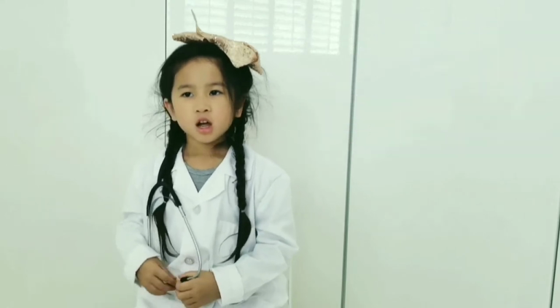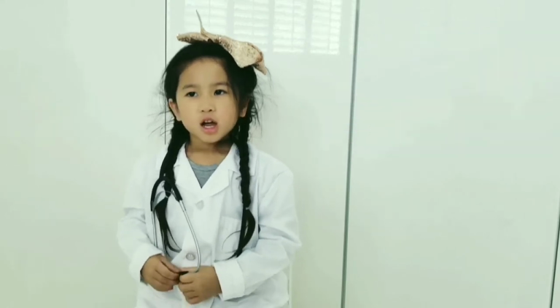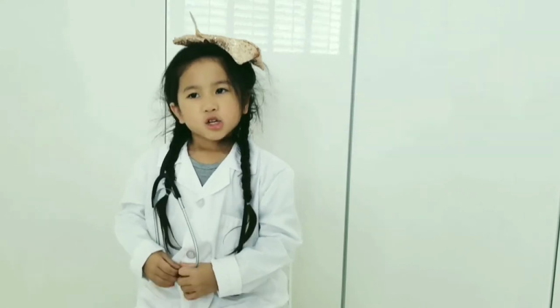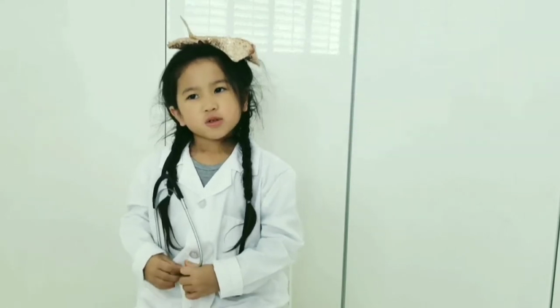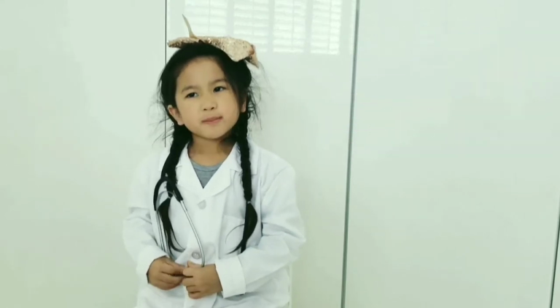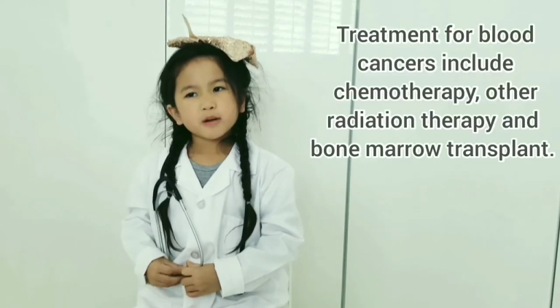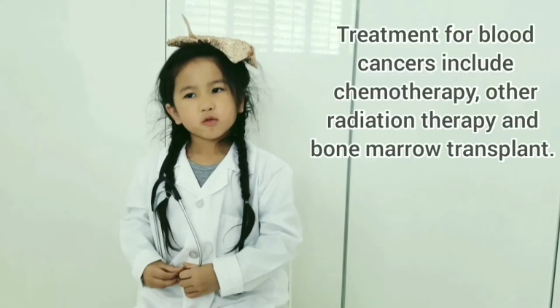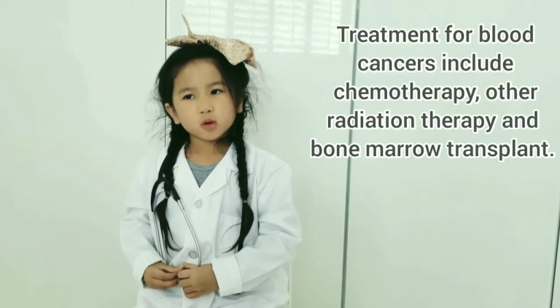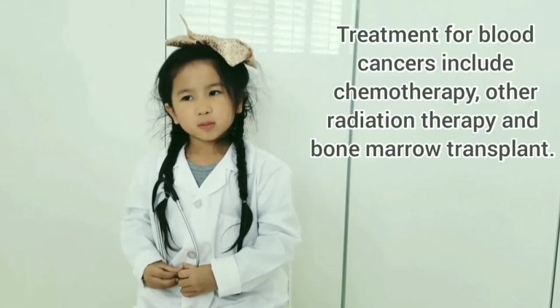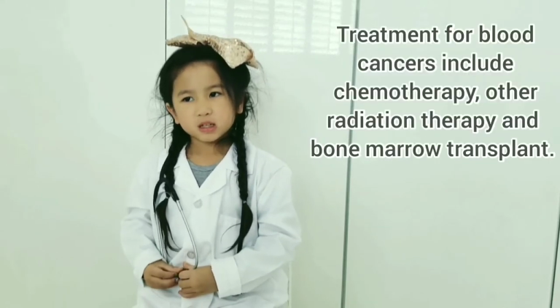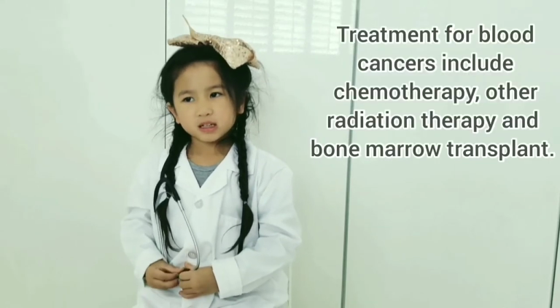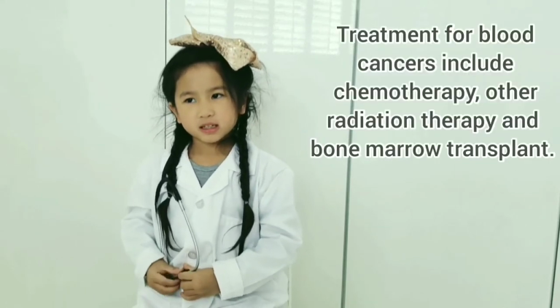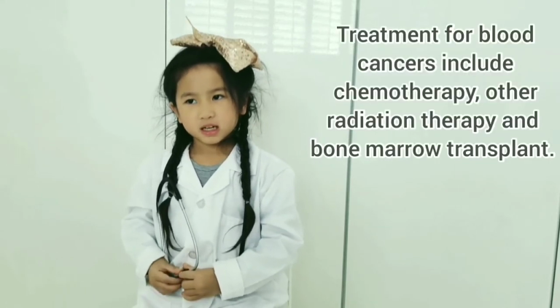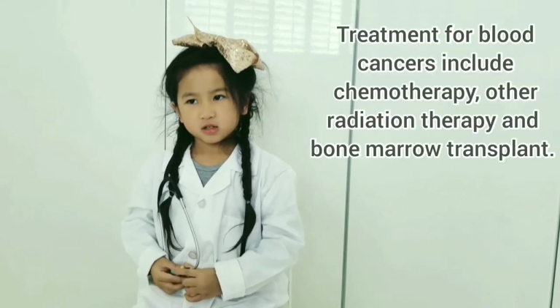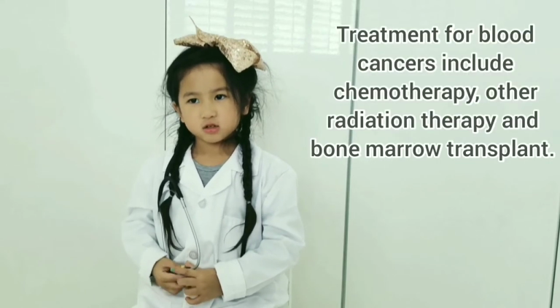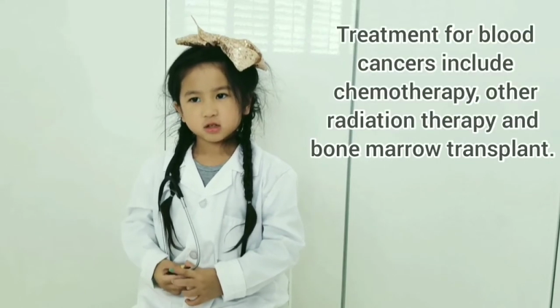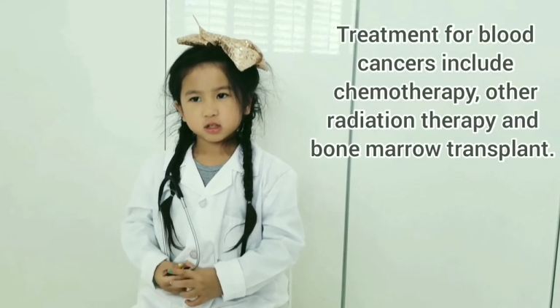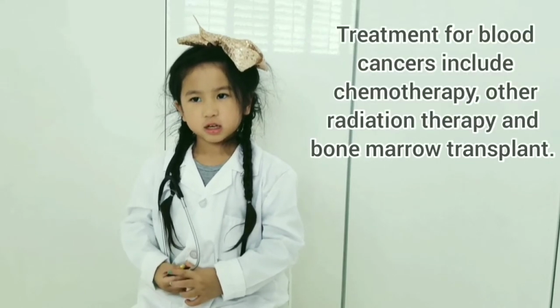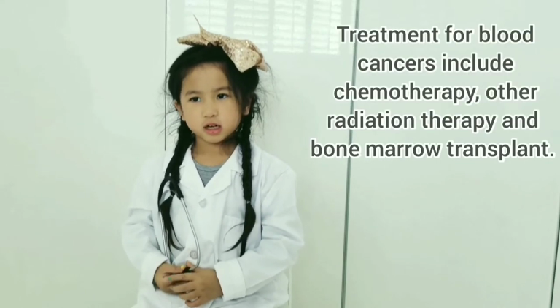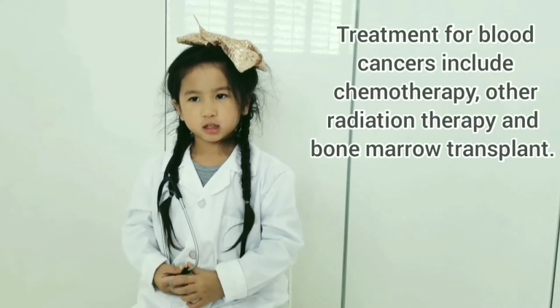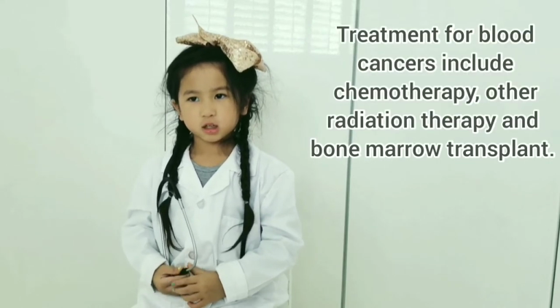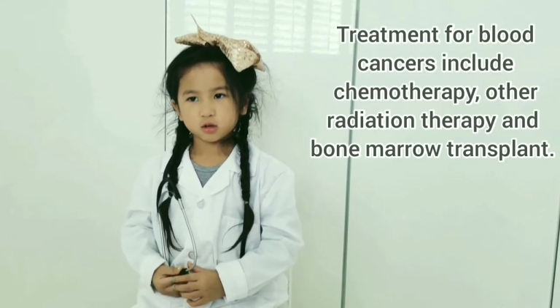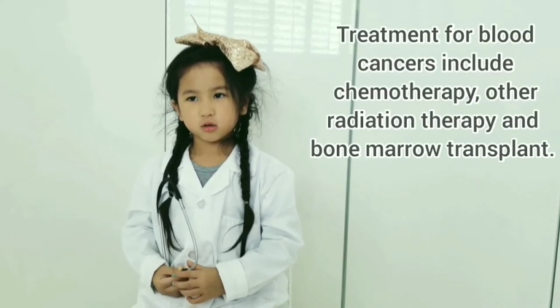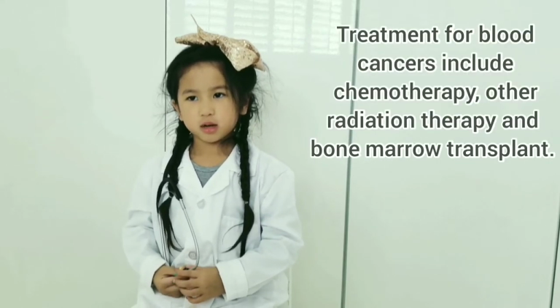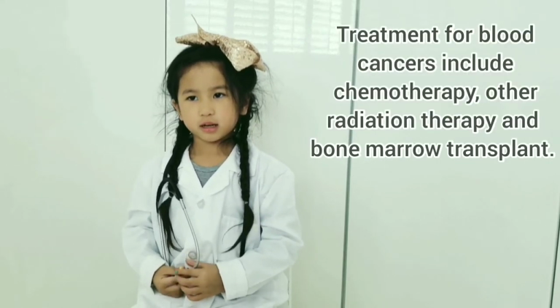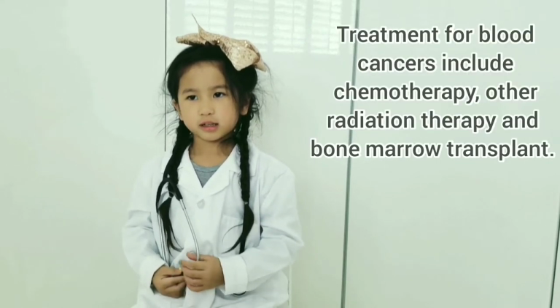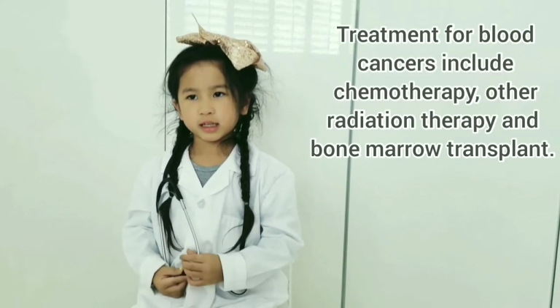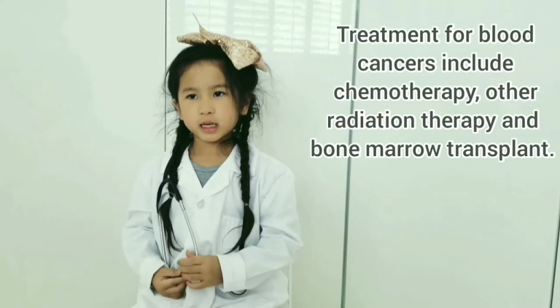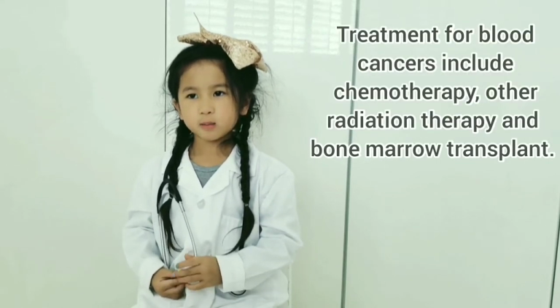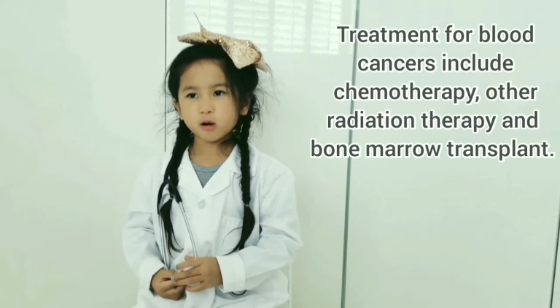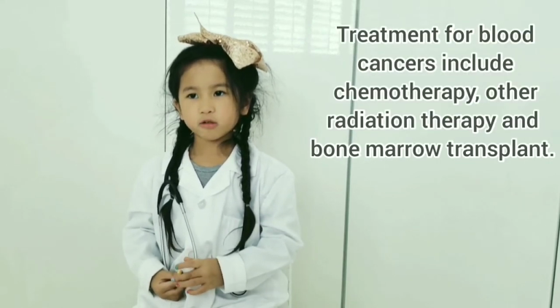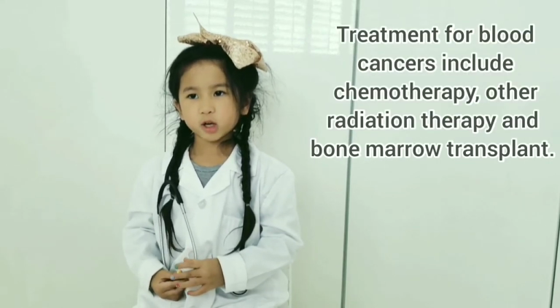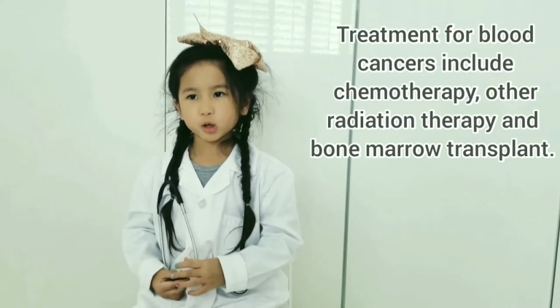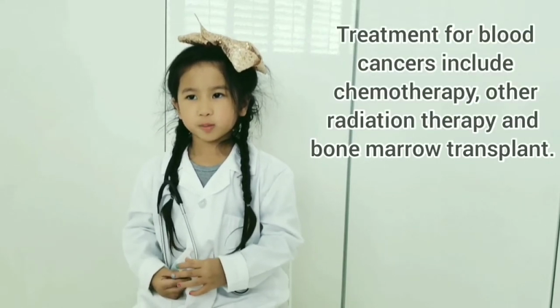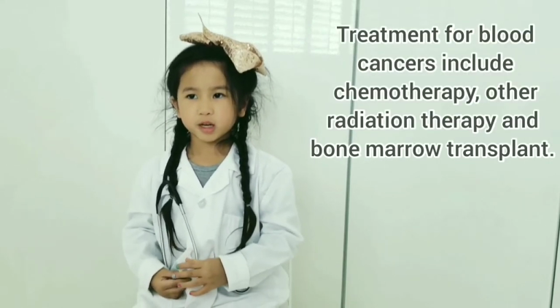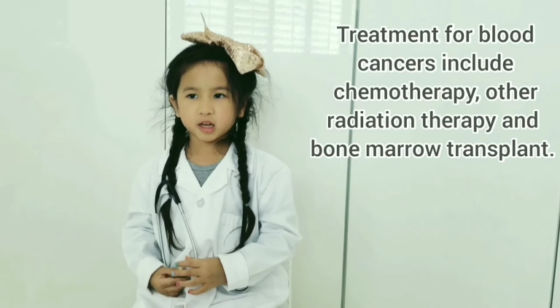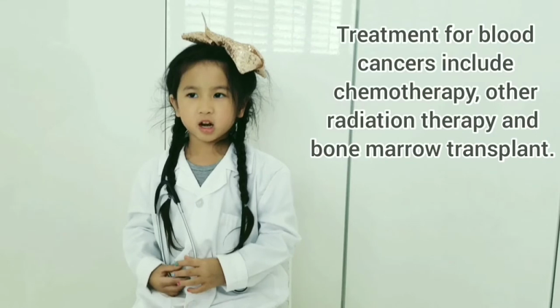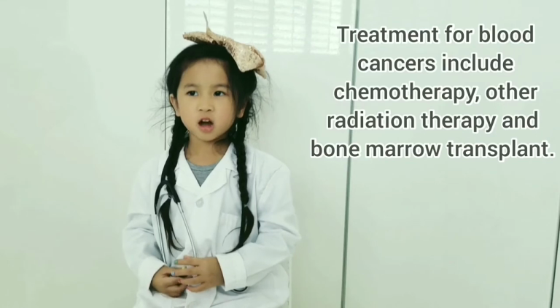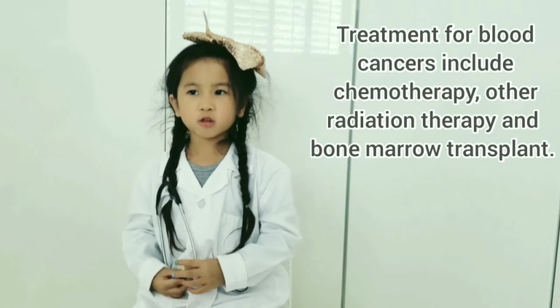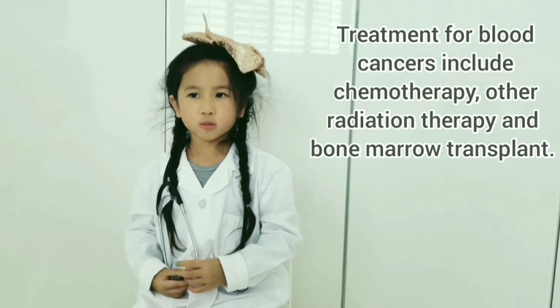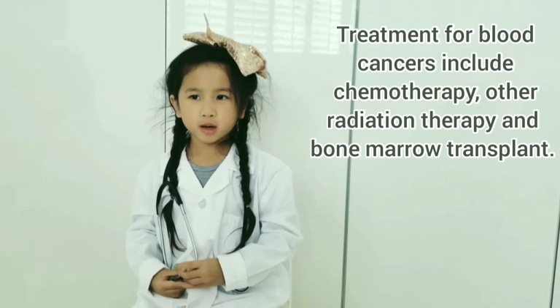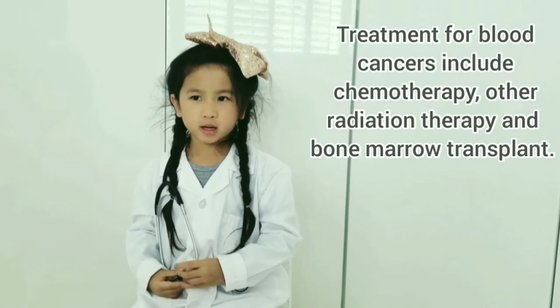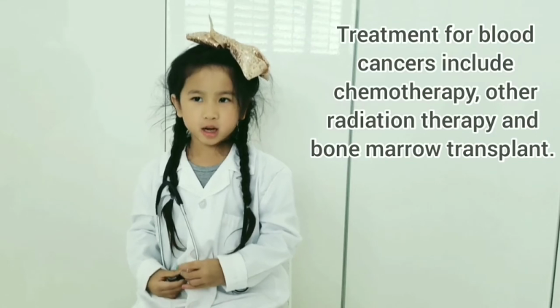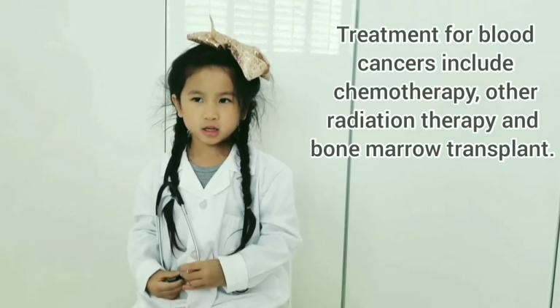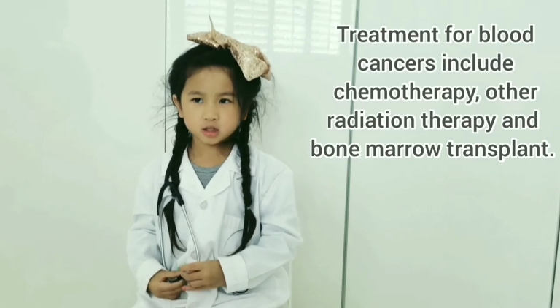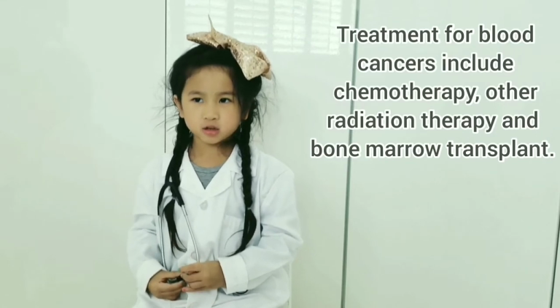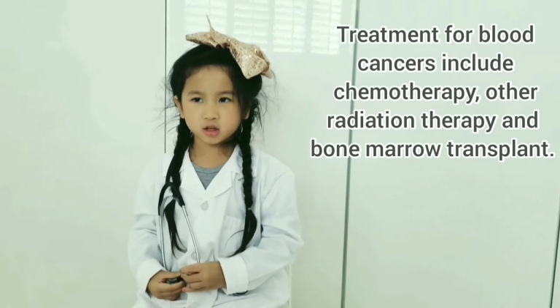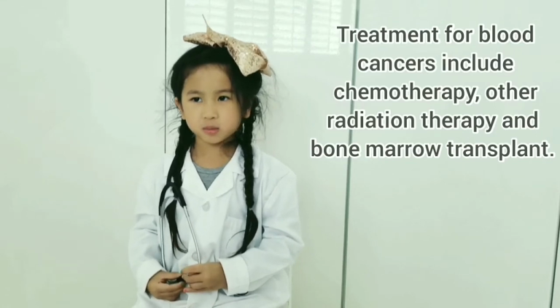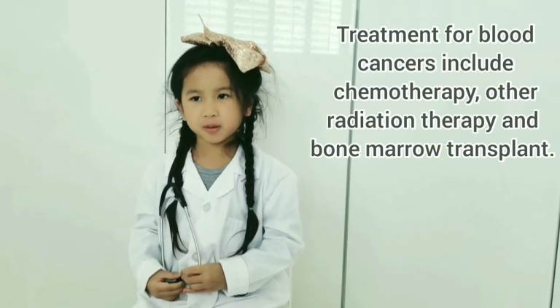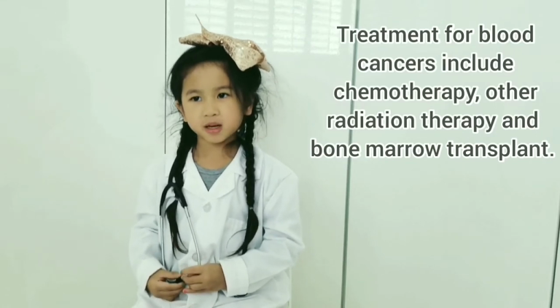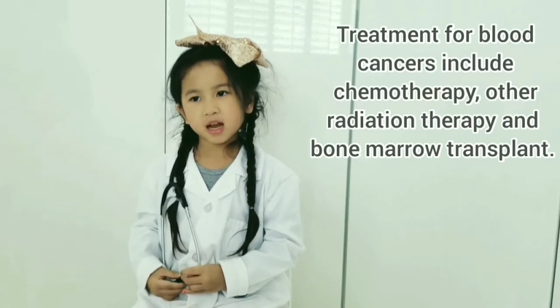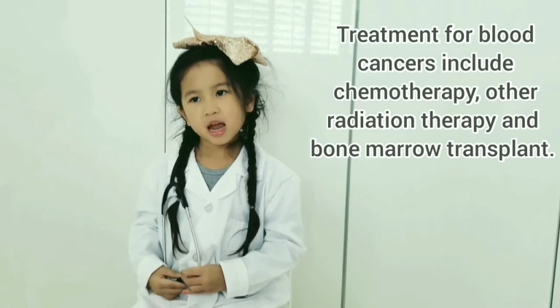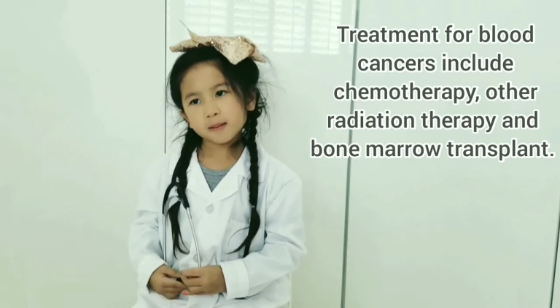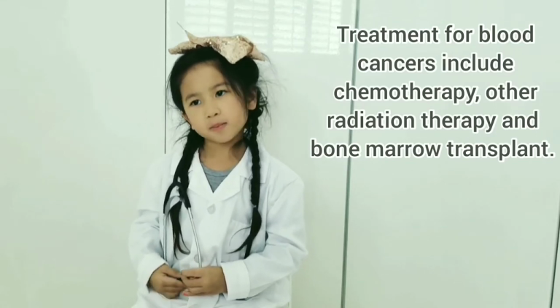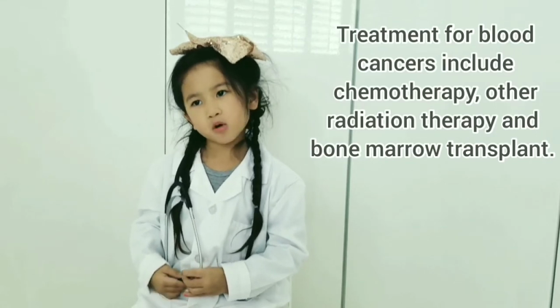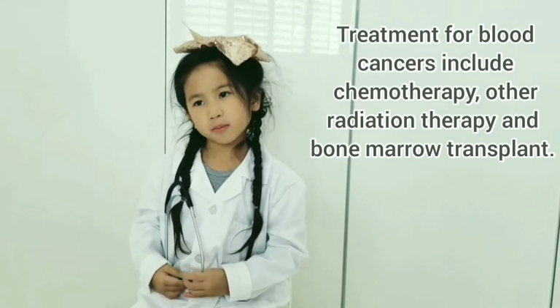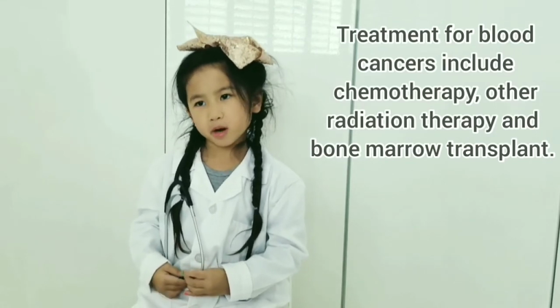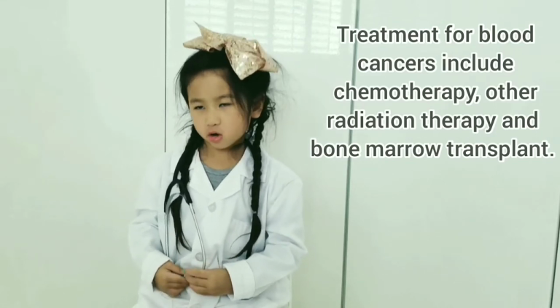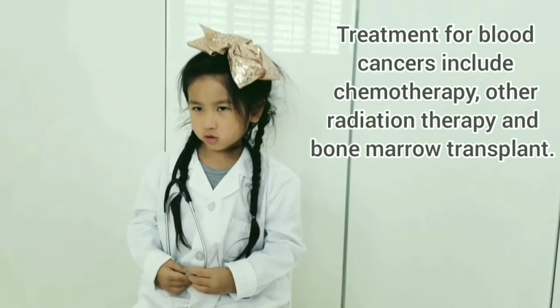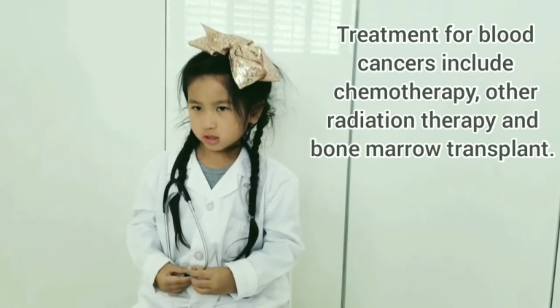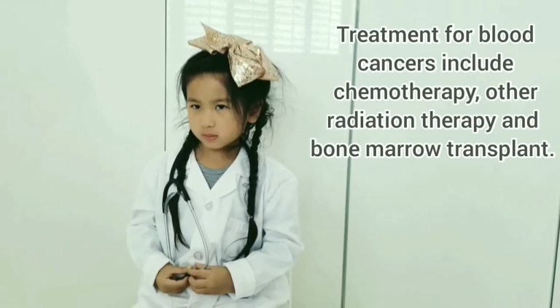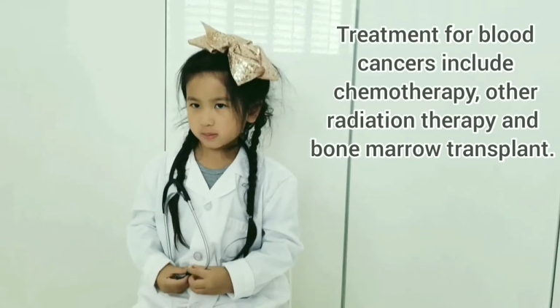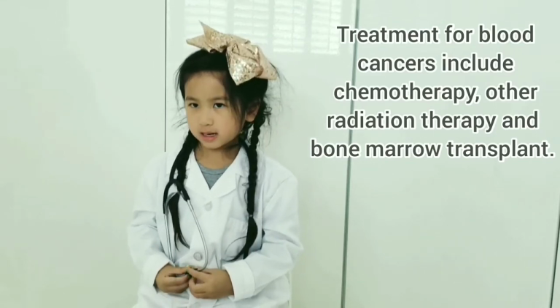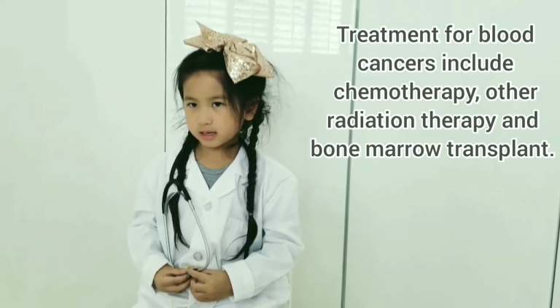Treatment for blood cancers includes chemotherapy, radiation therapy, and bone marrow transplants.